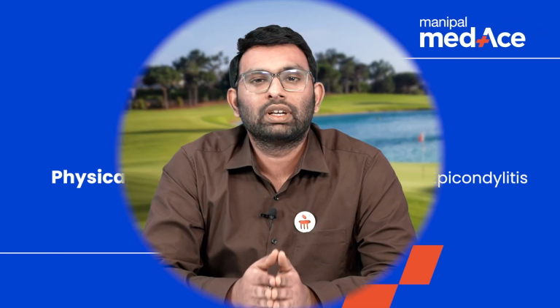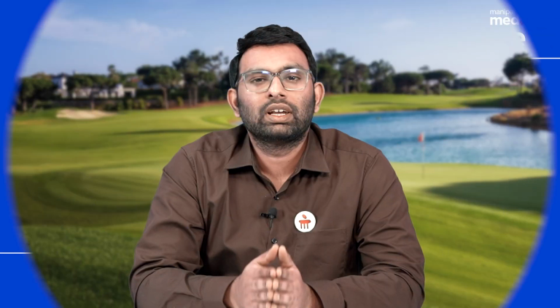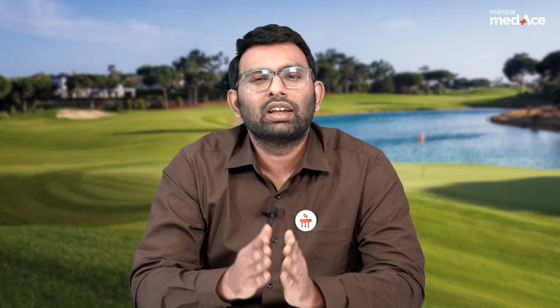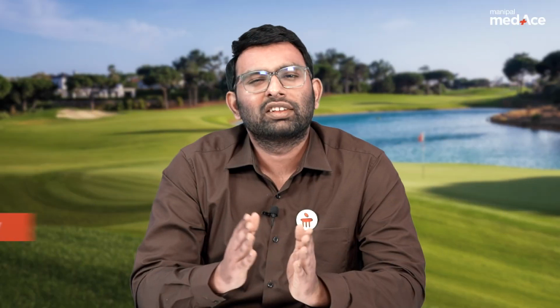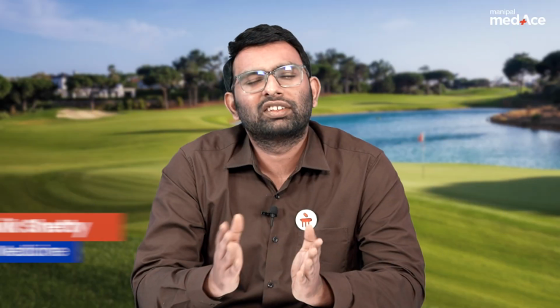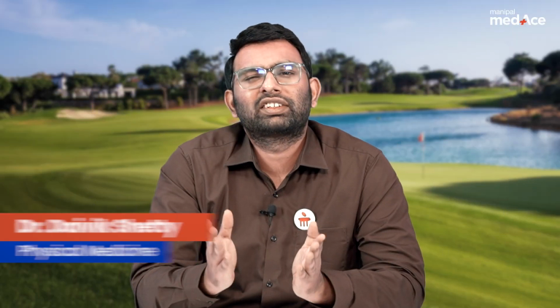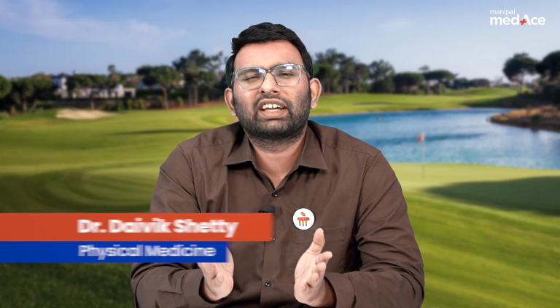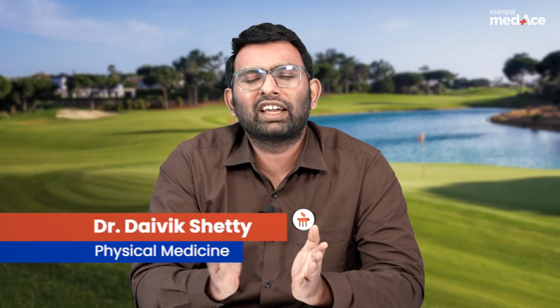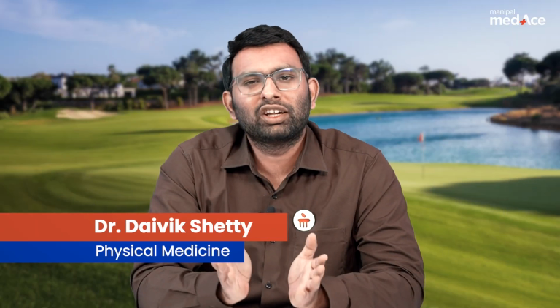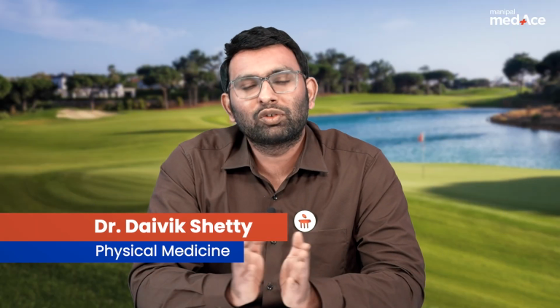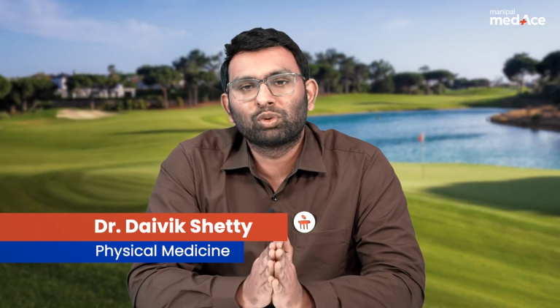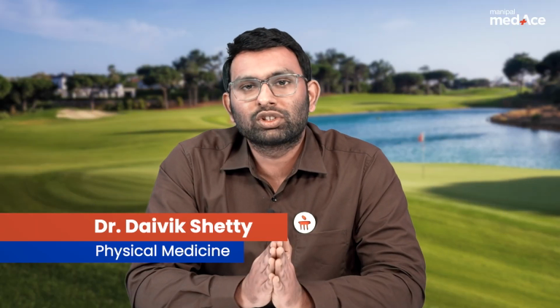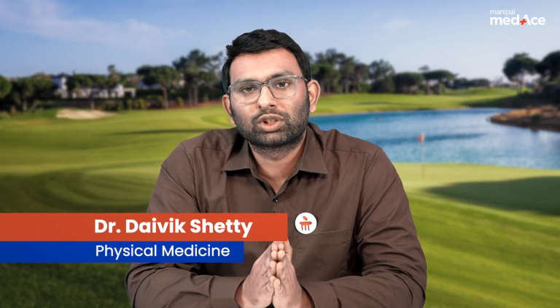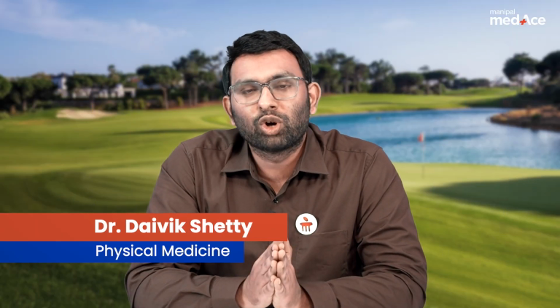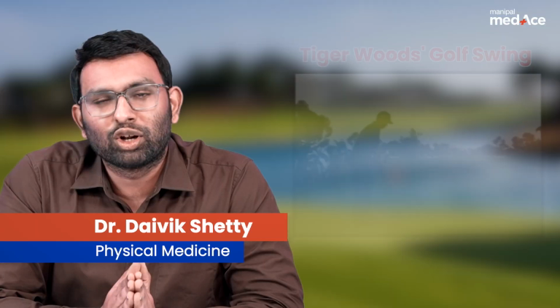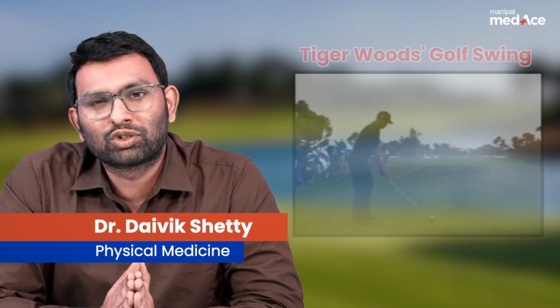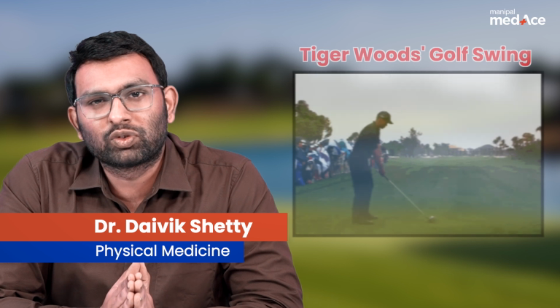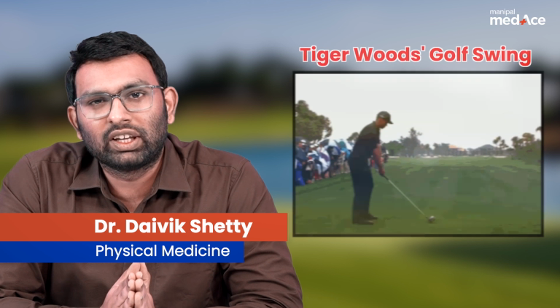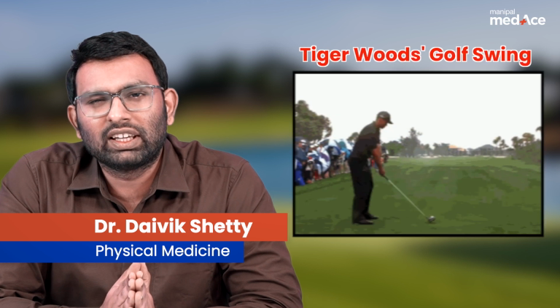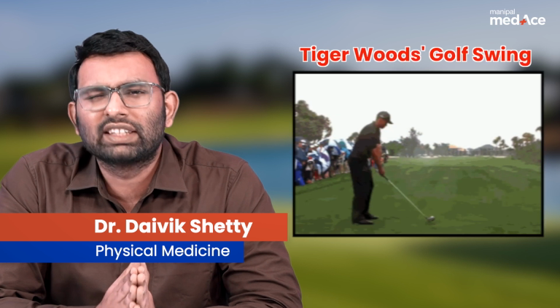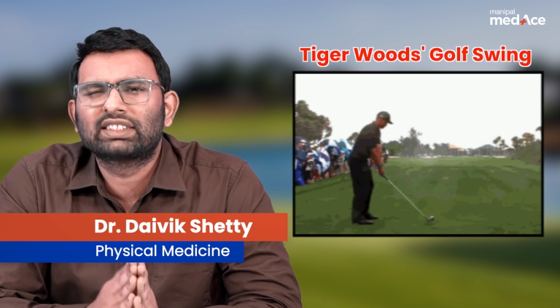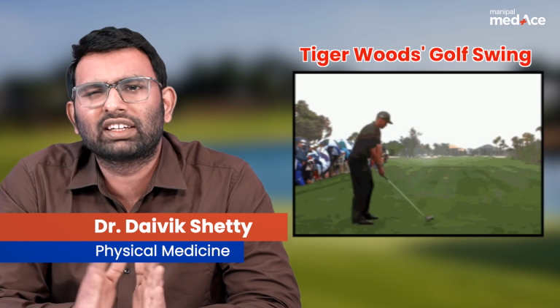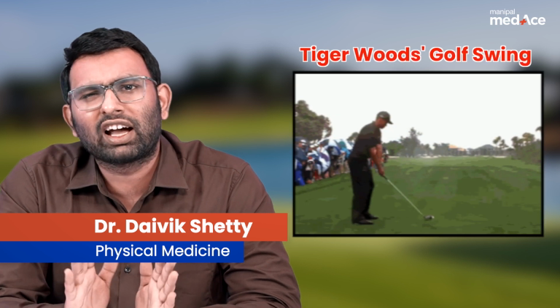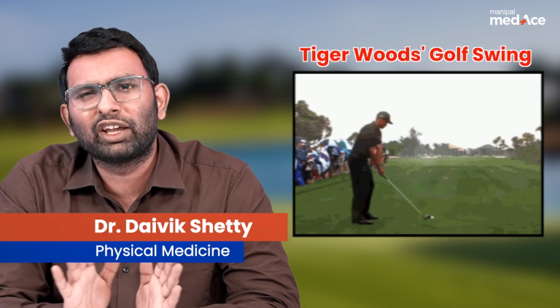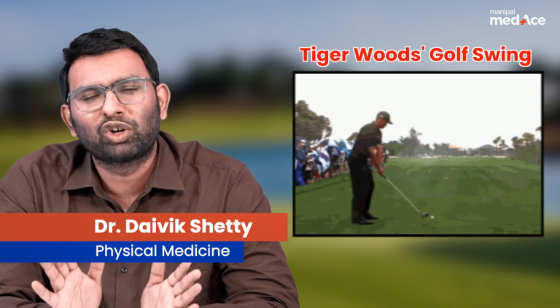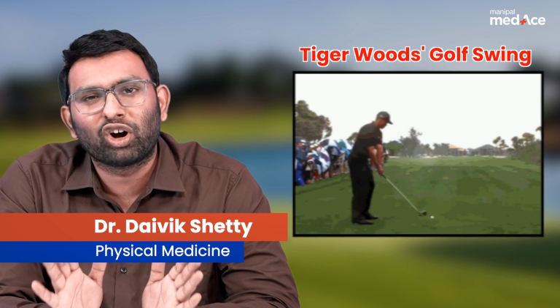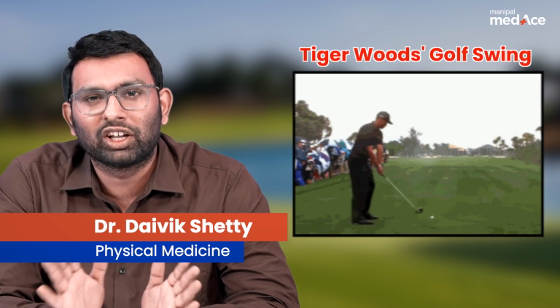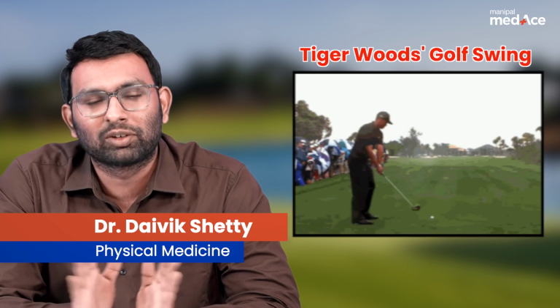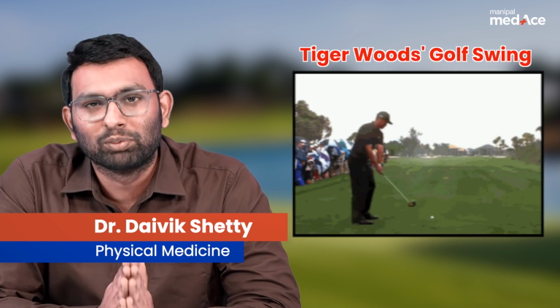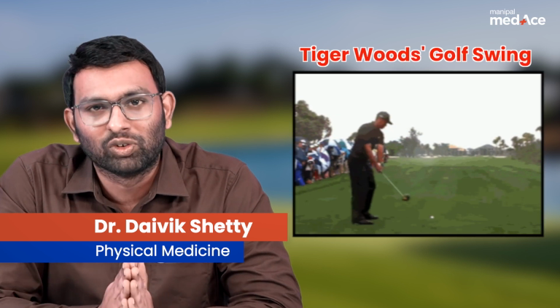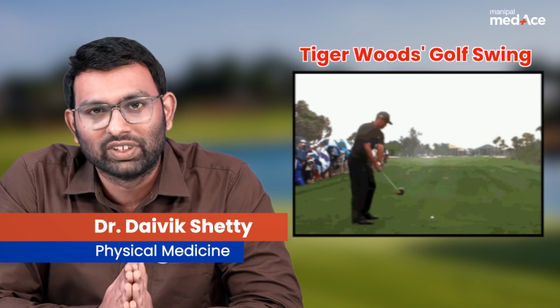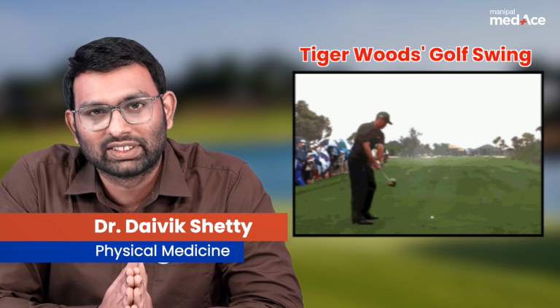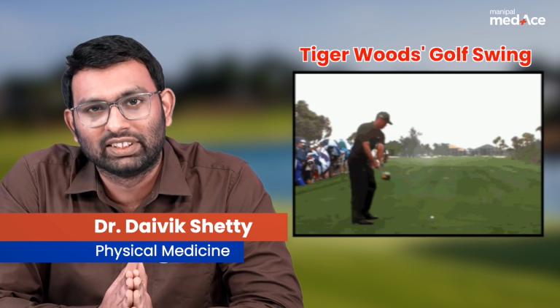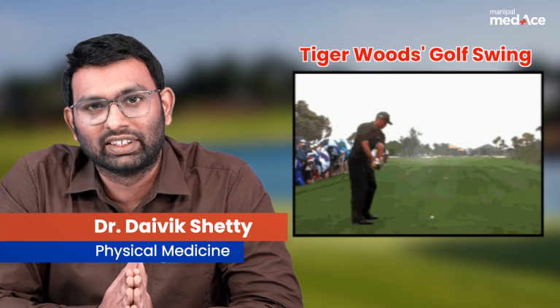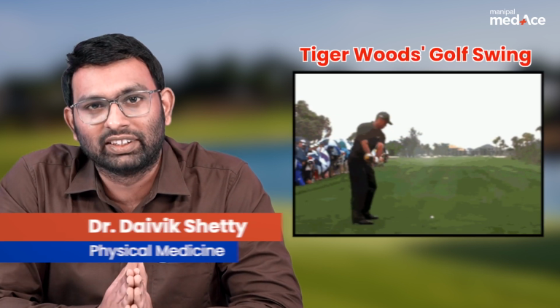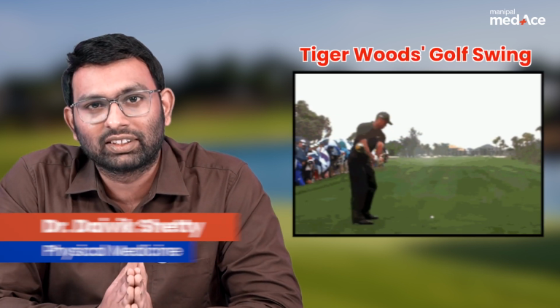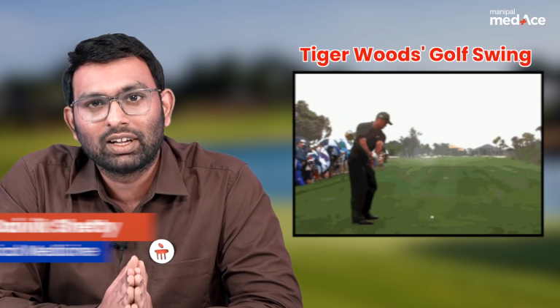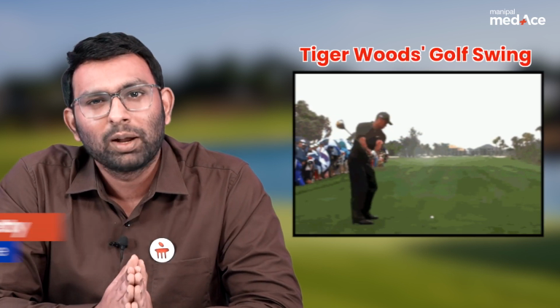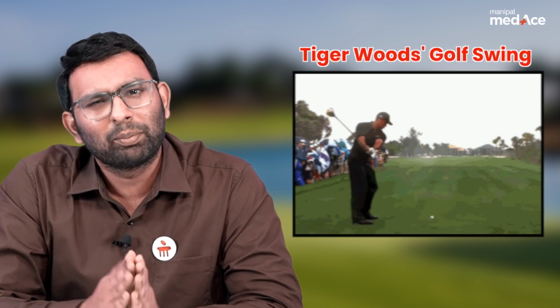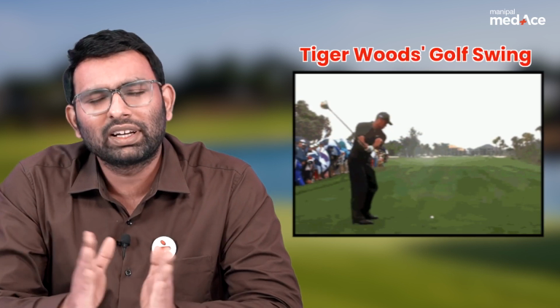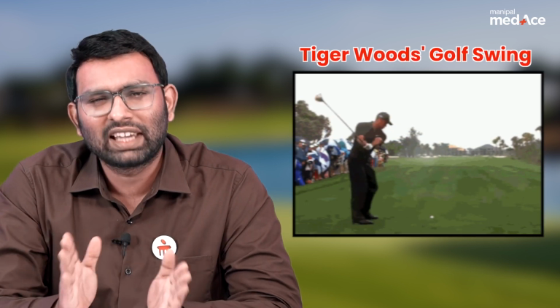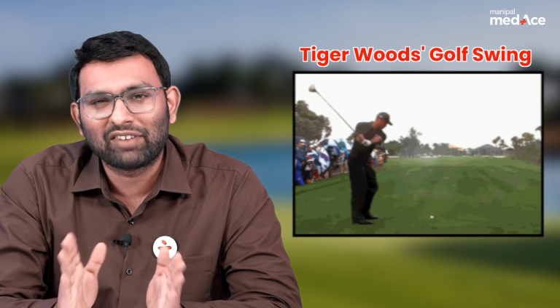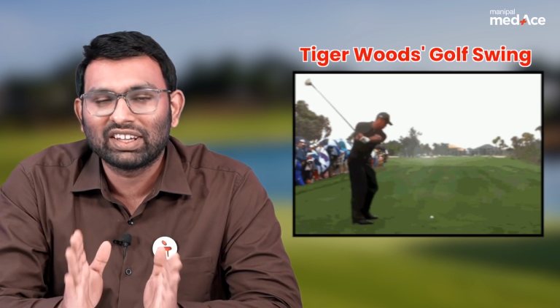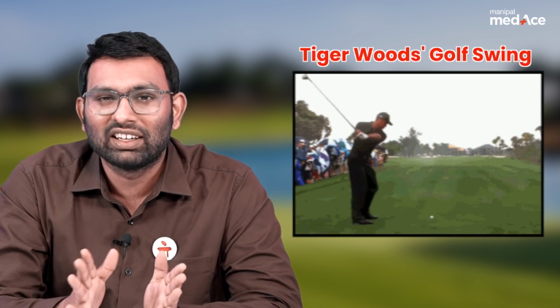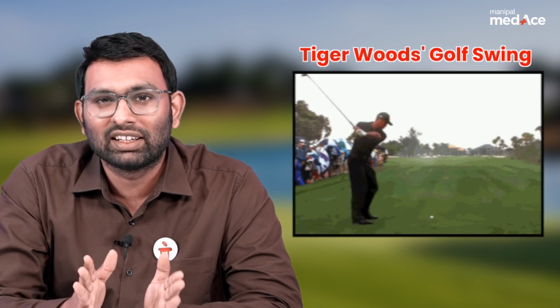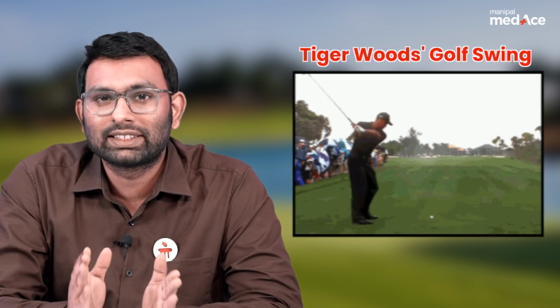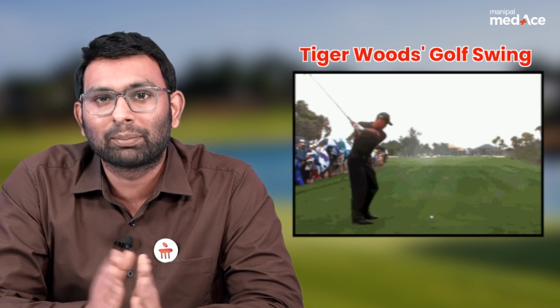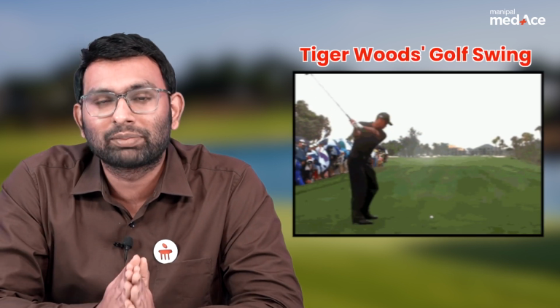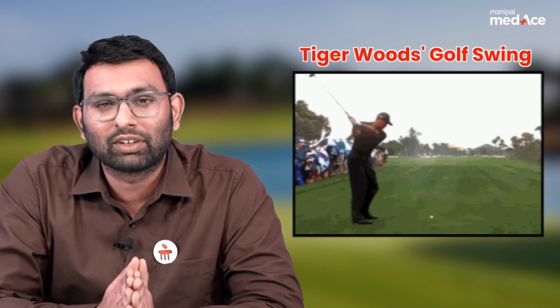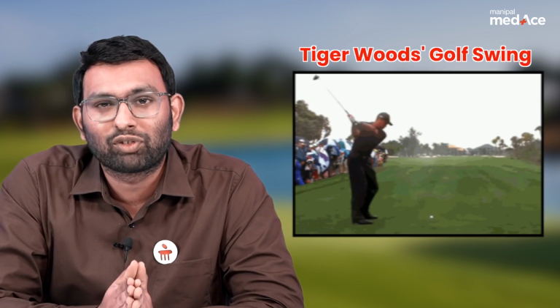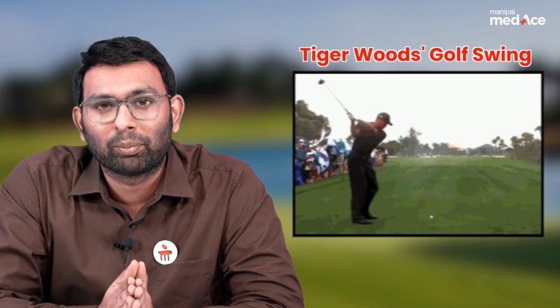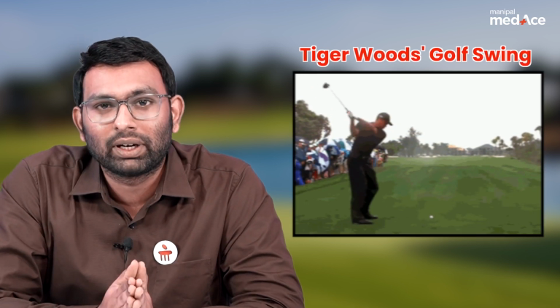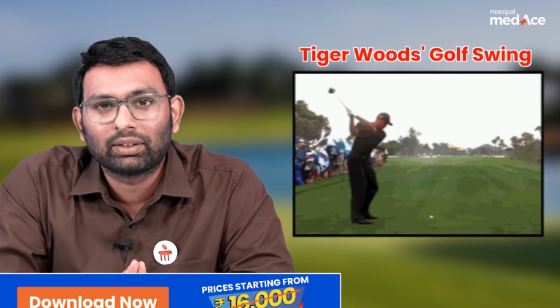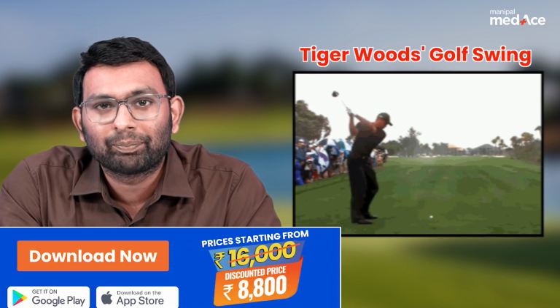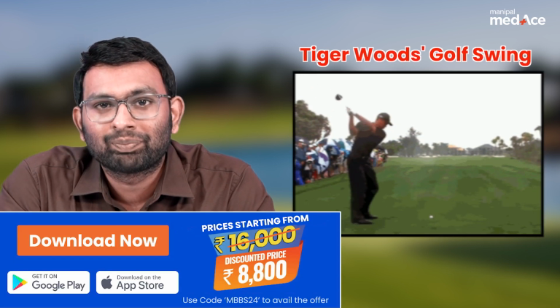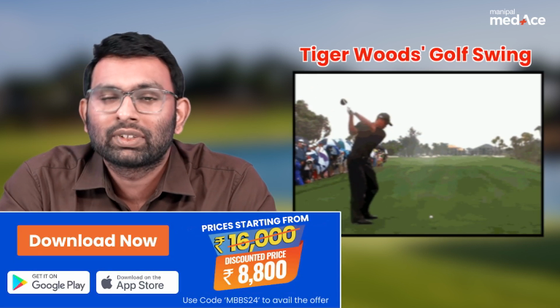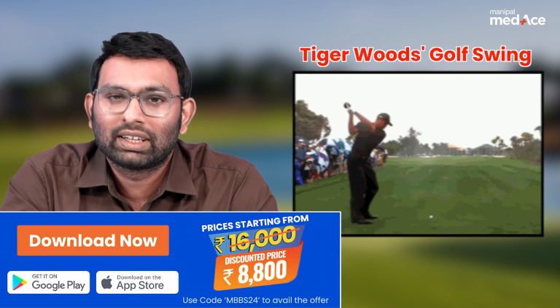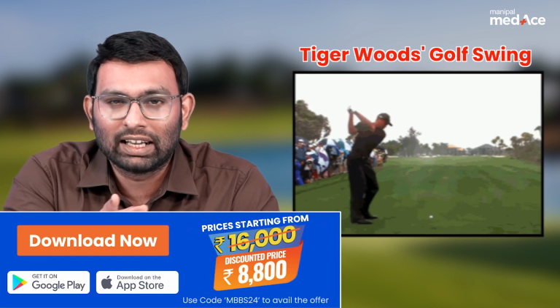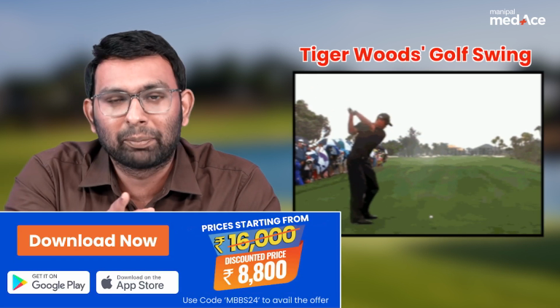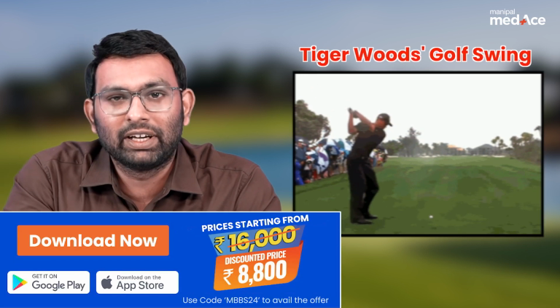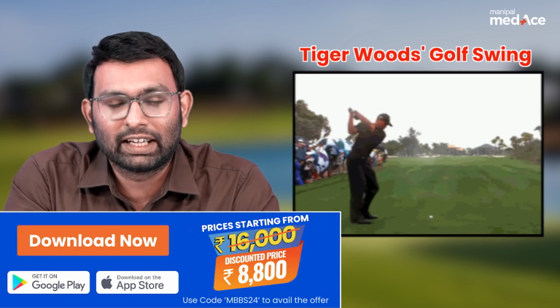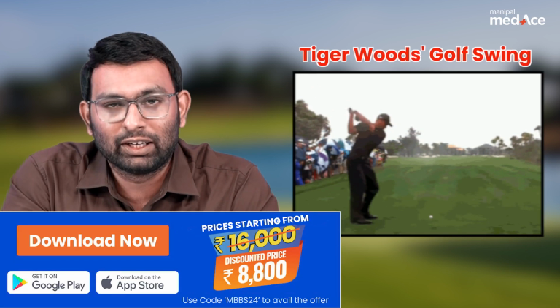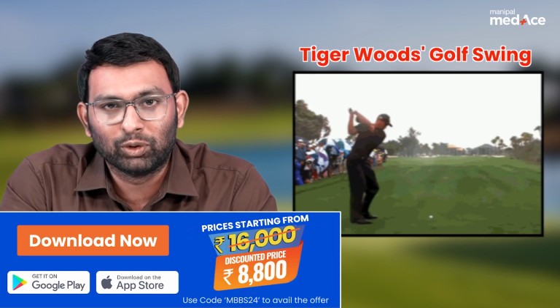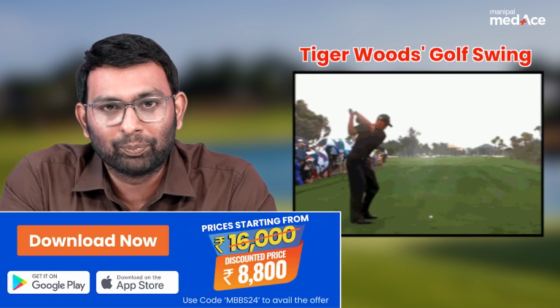The Tiger Woods golf swing is an iconic move, isn't it? But can we learn something from it? Let me tell you.